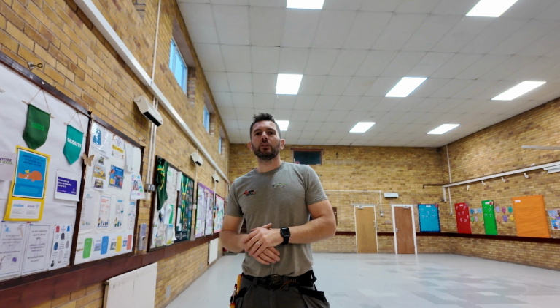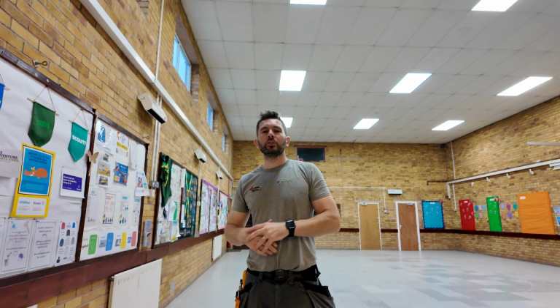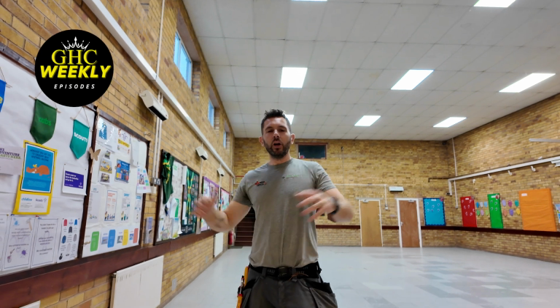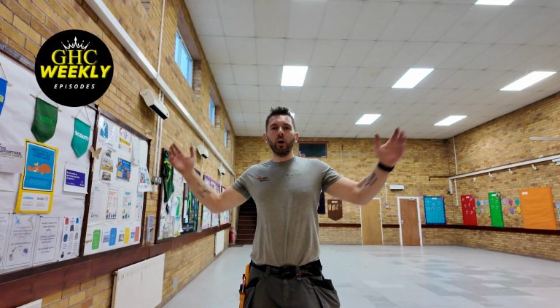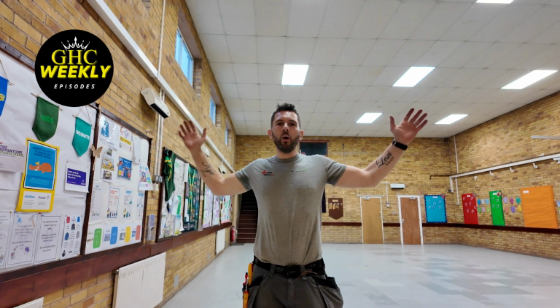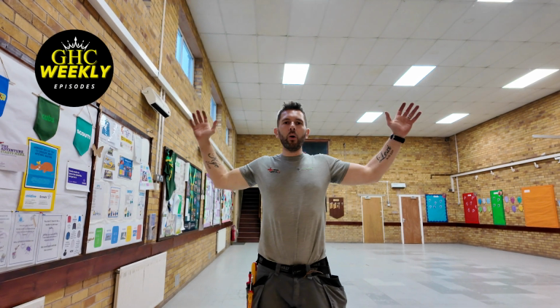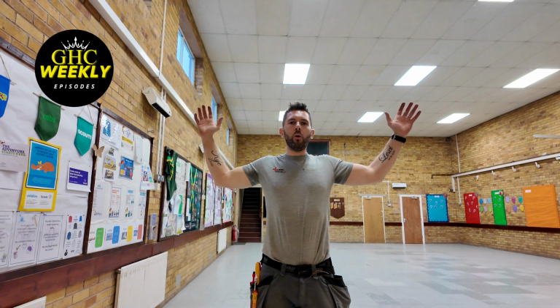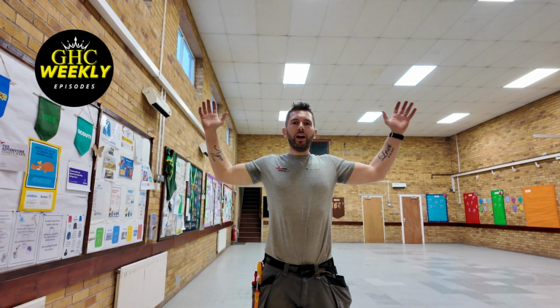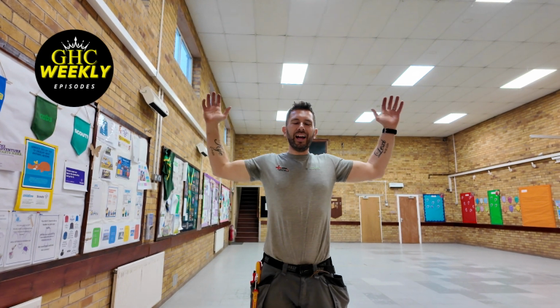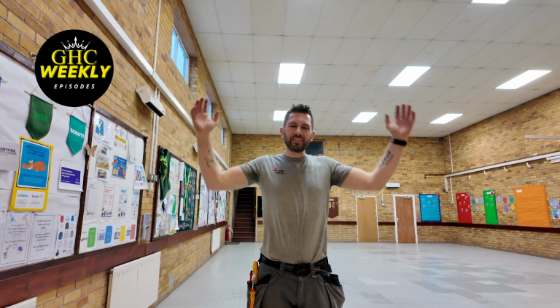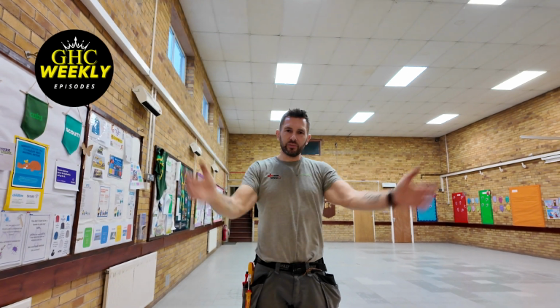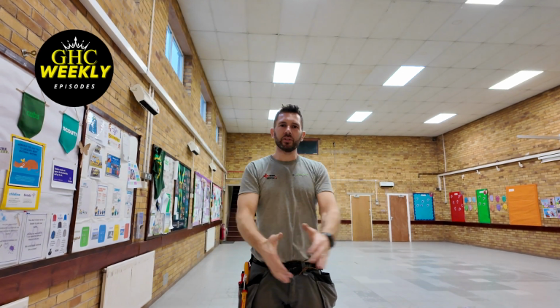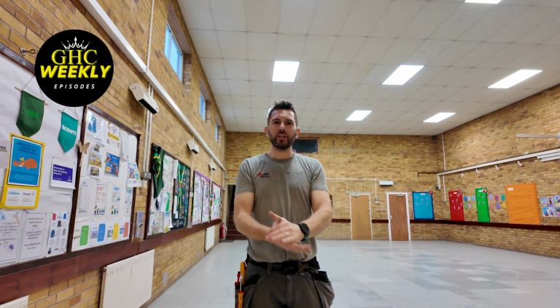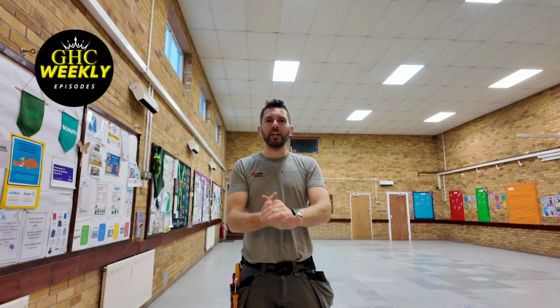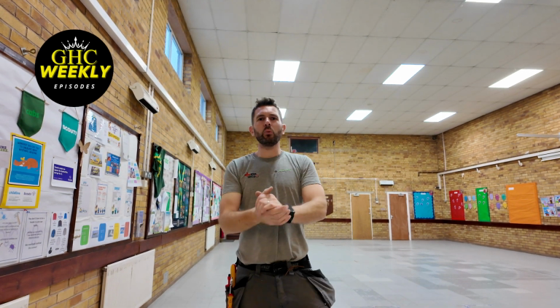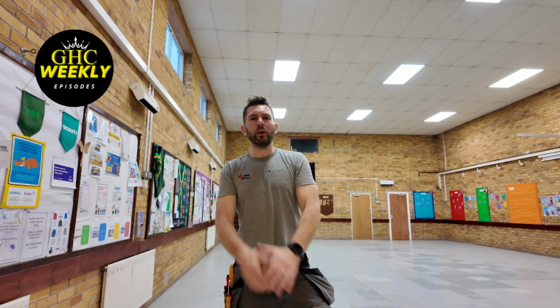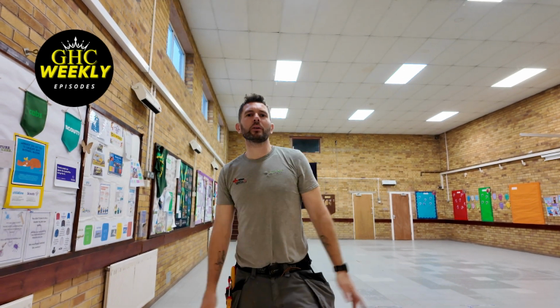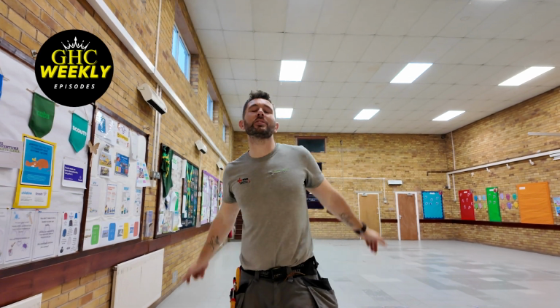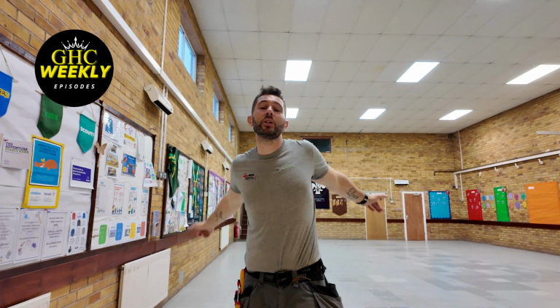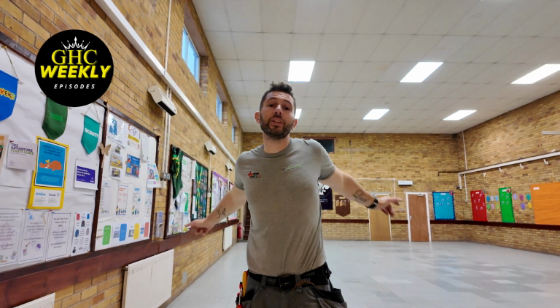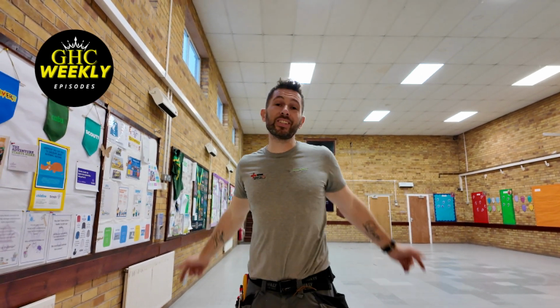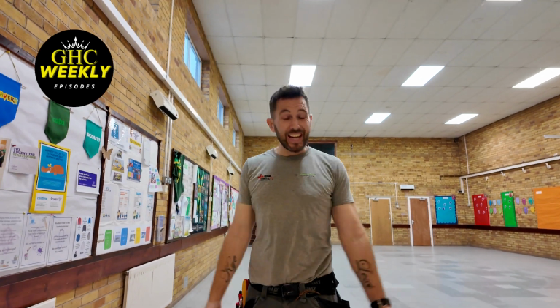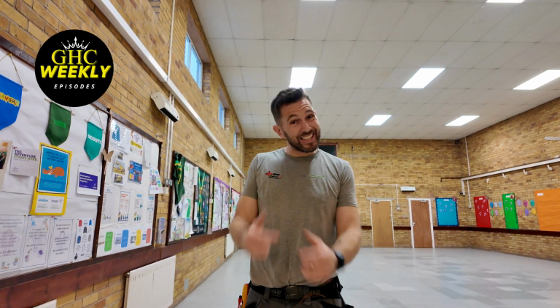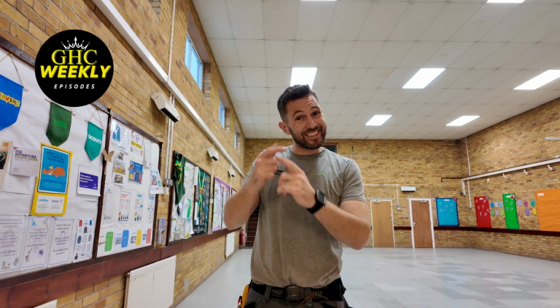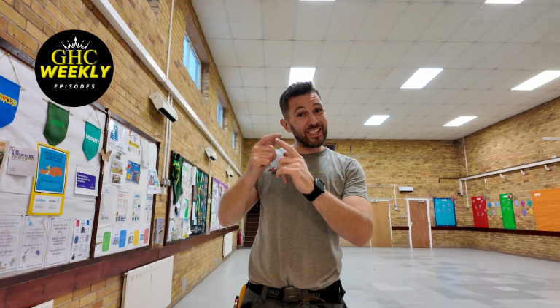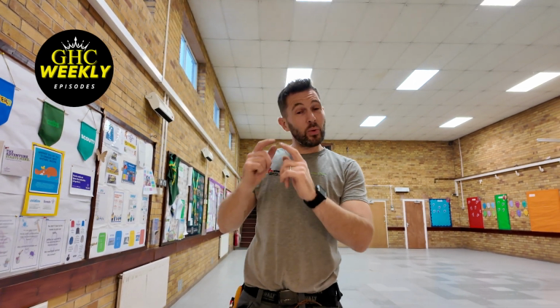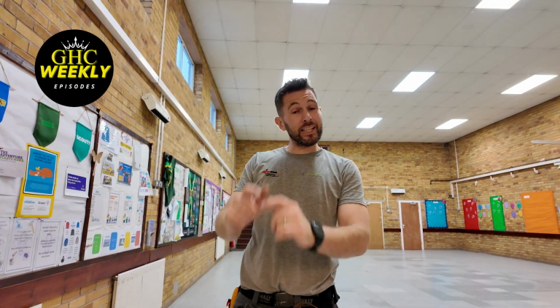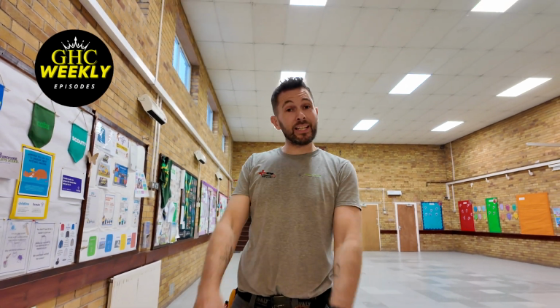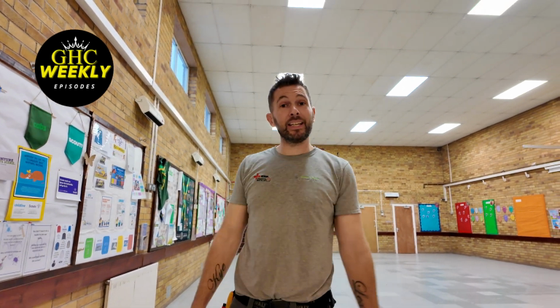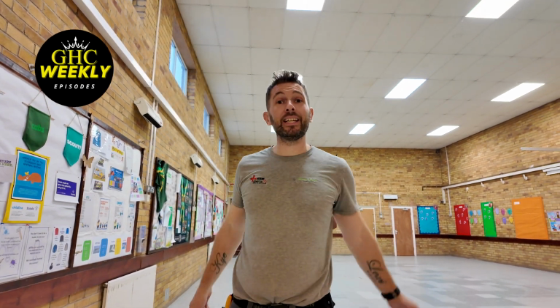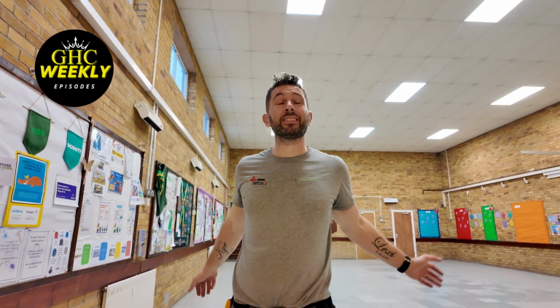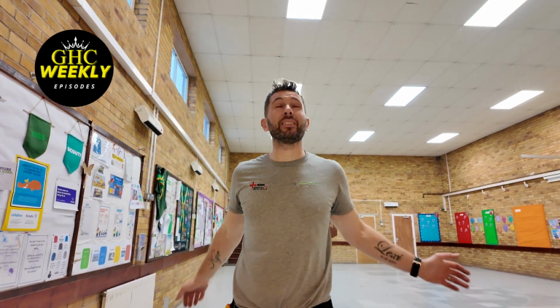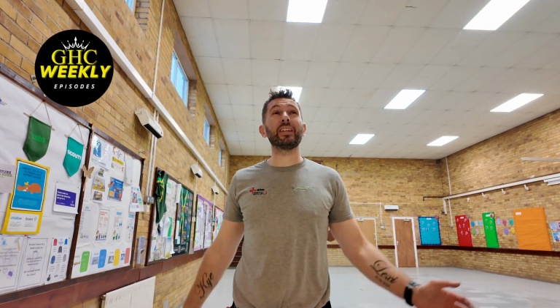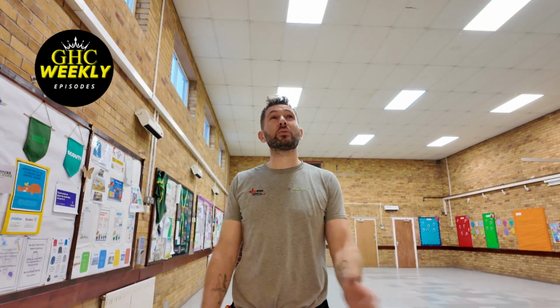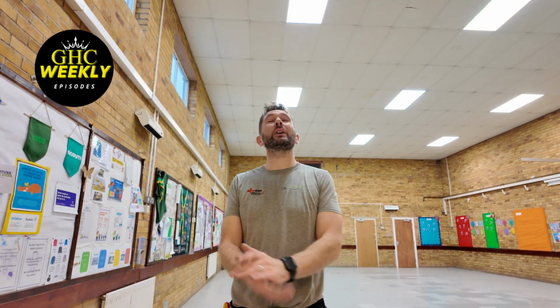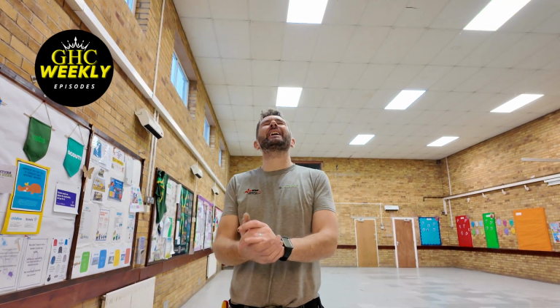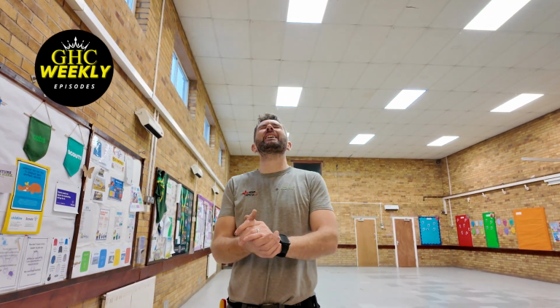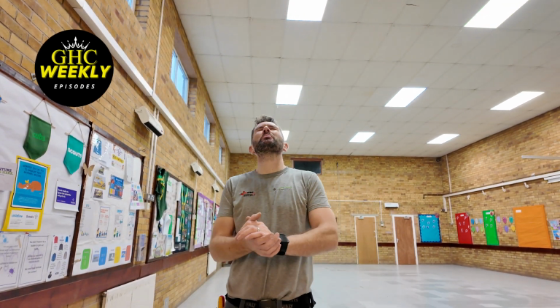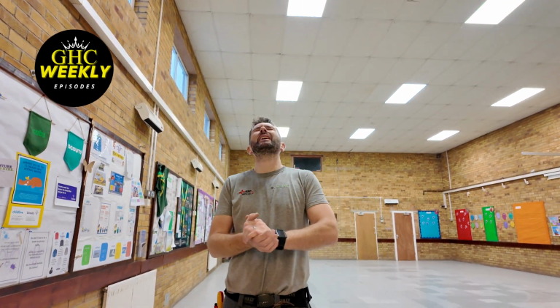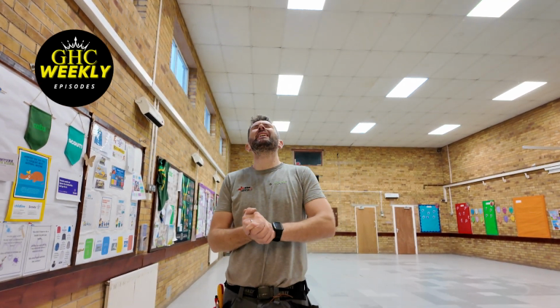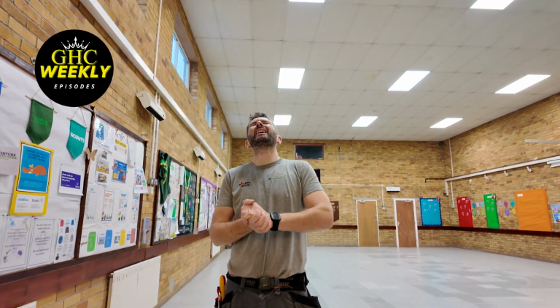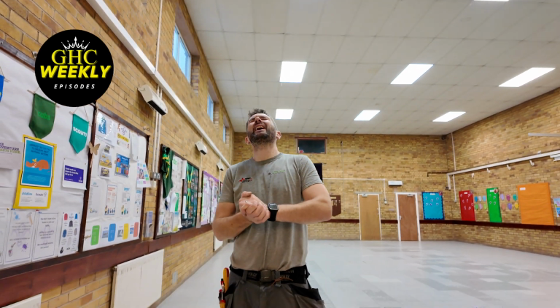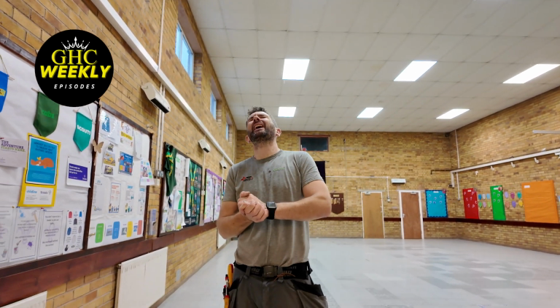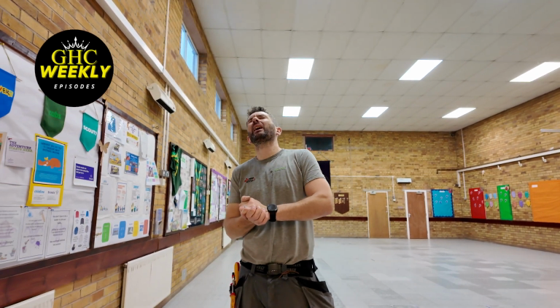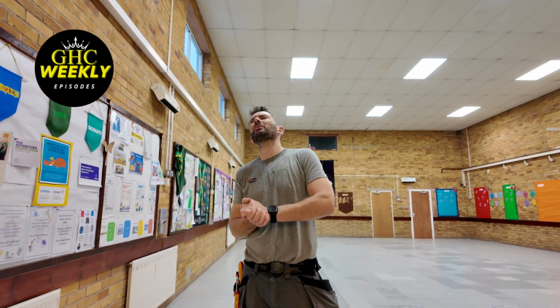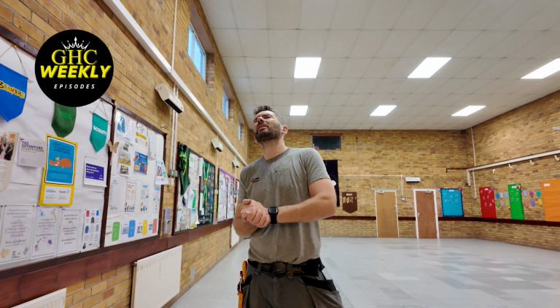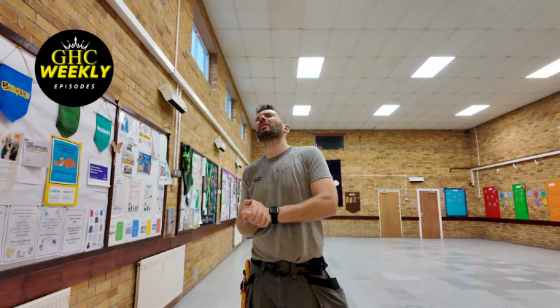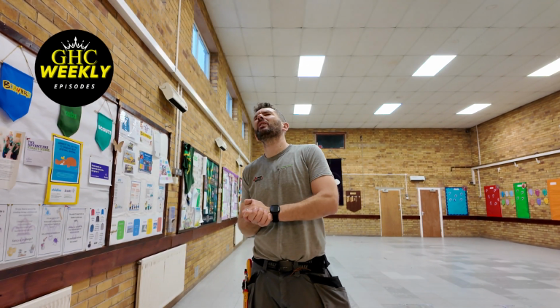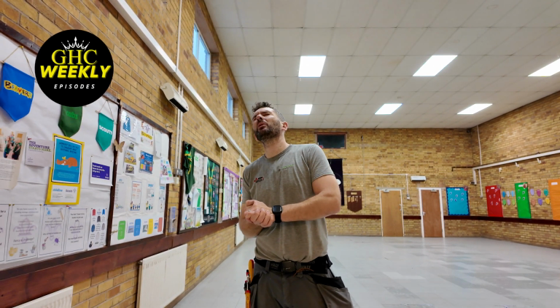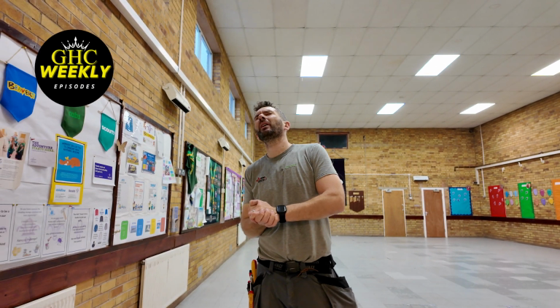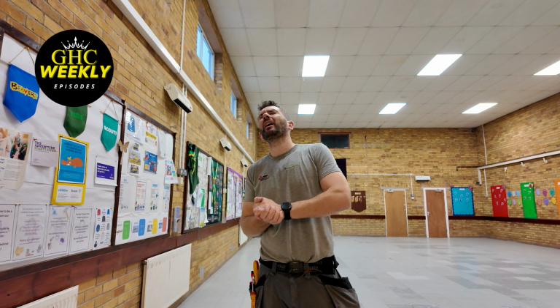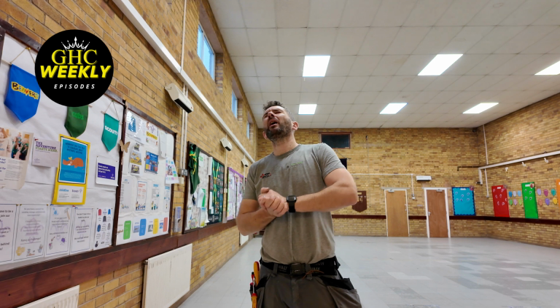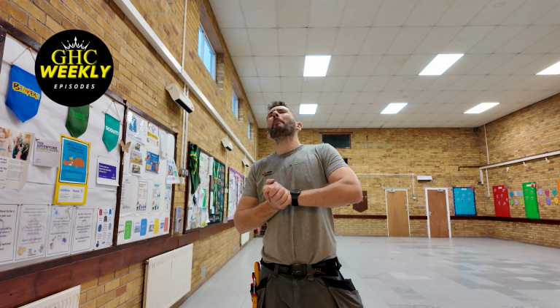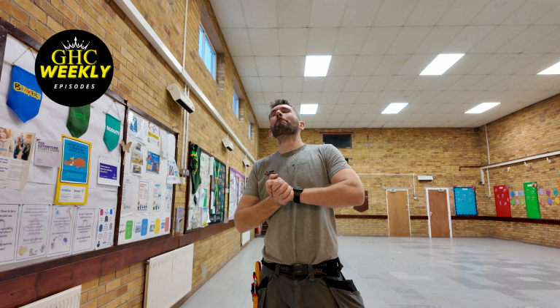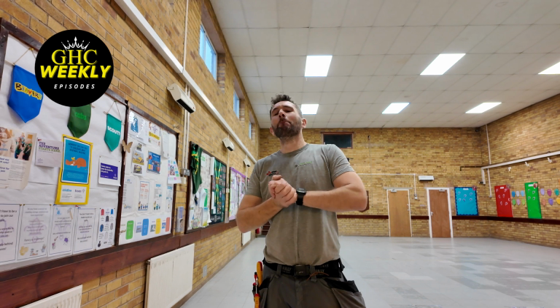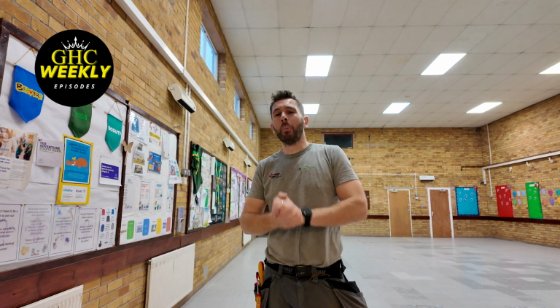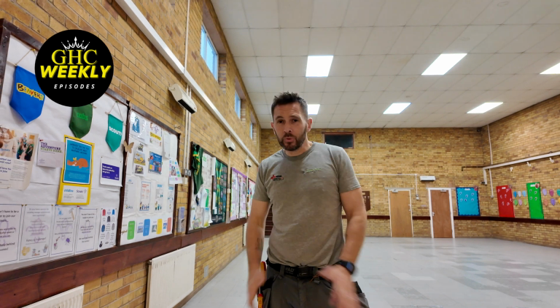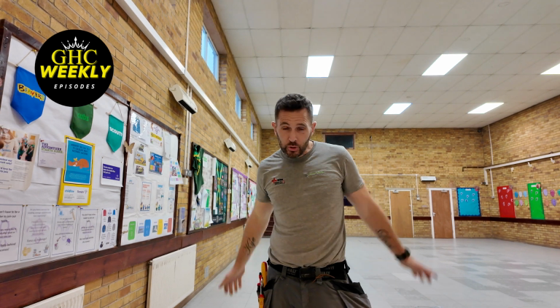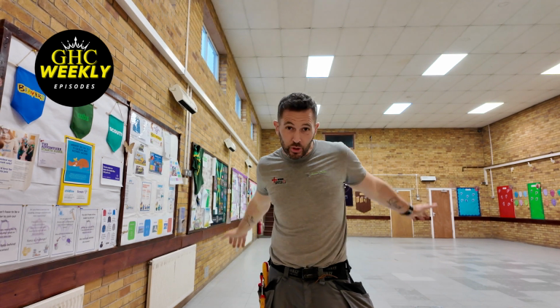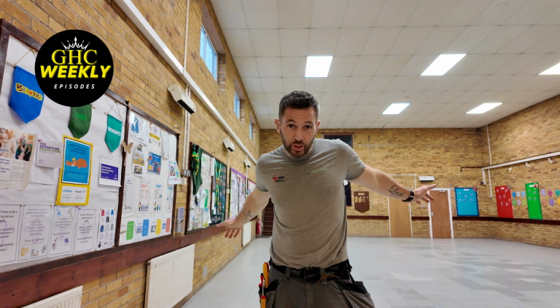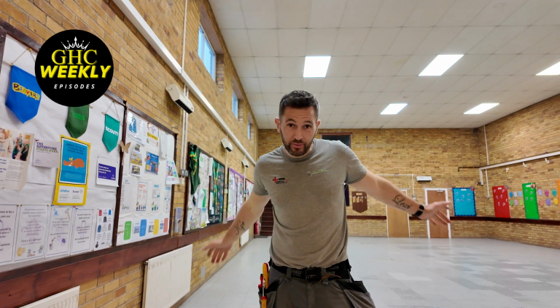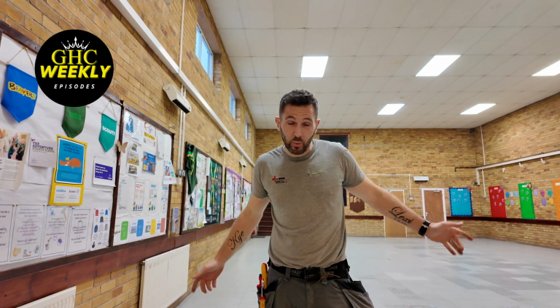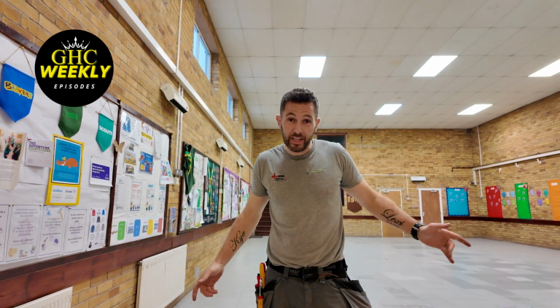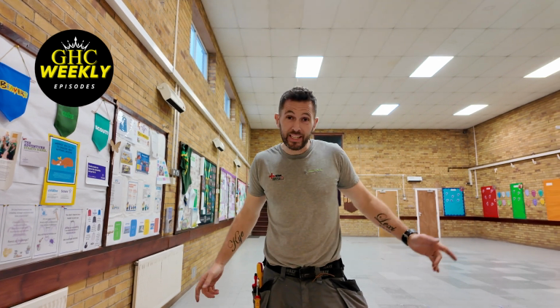Yo, how's everyone doing? Welcome to the GHC Weekly. This week has been an absolute monster of a week.